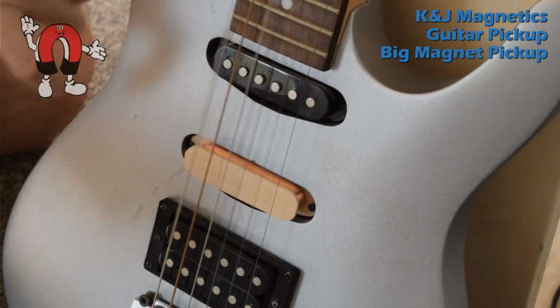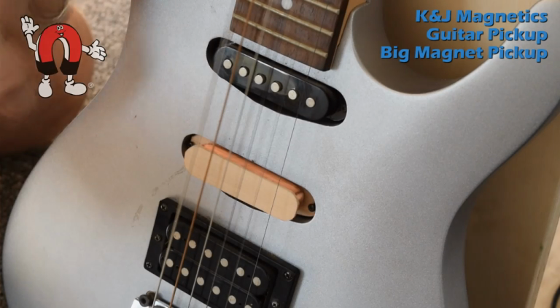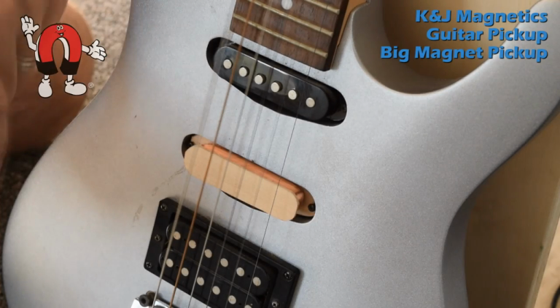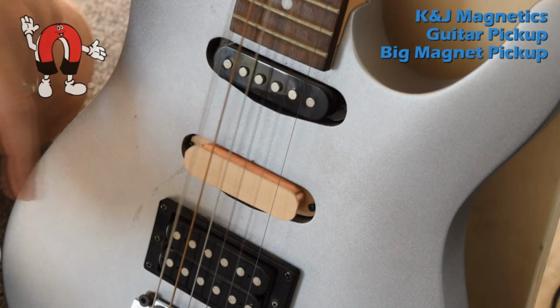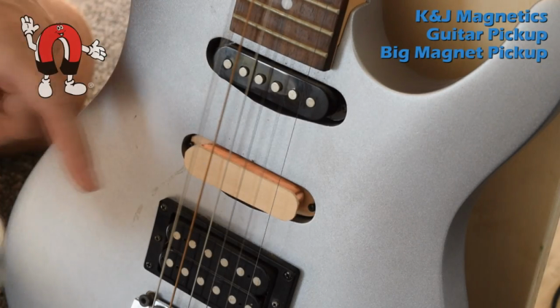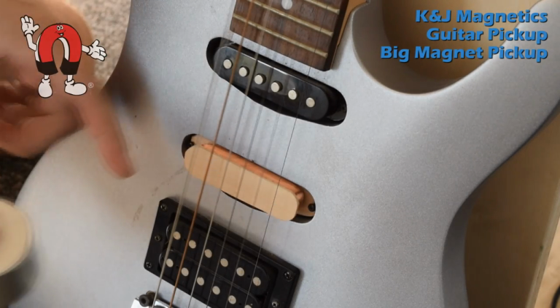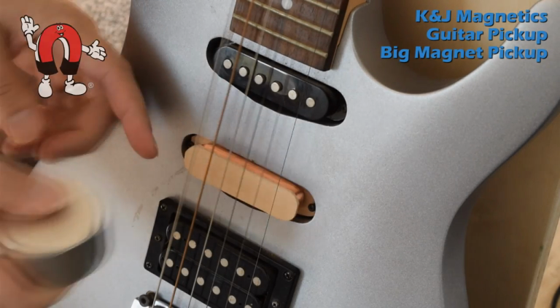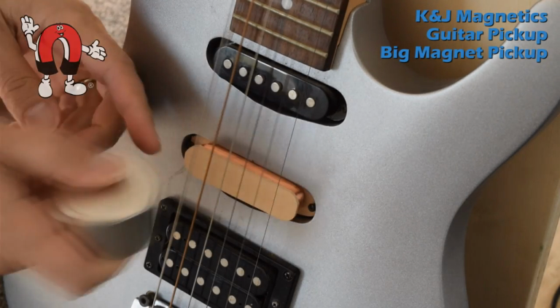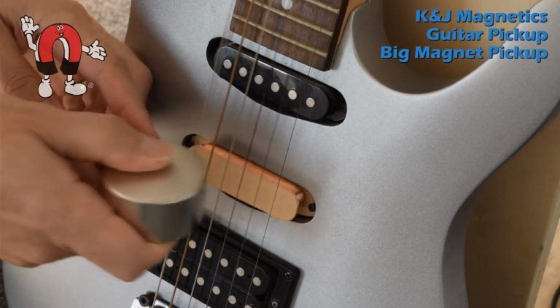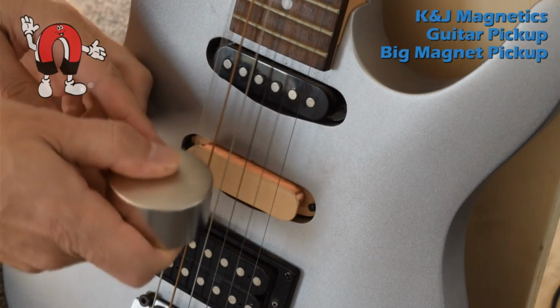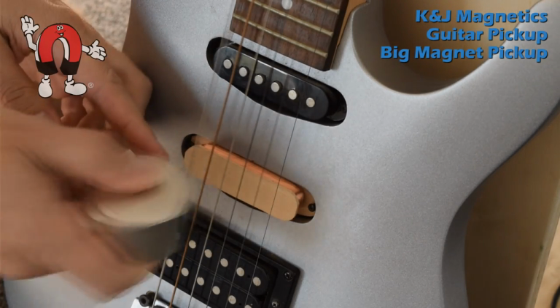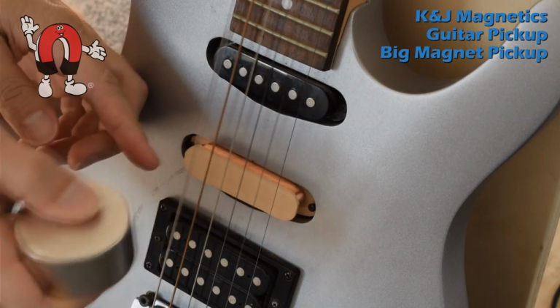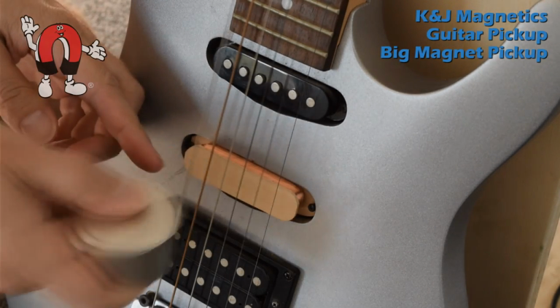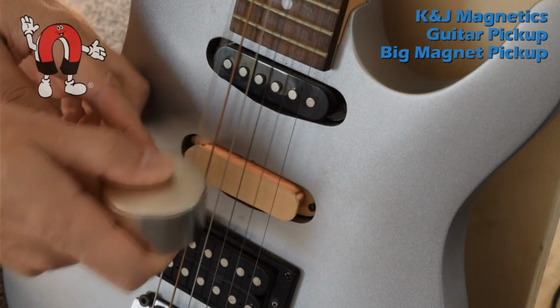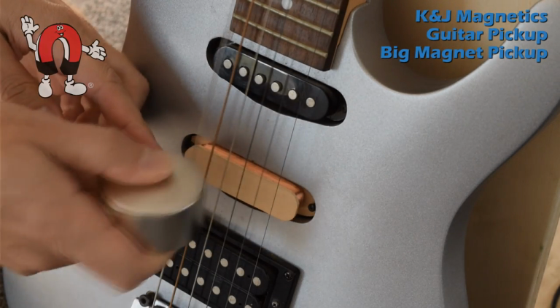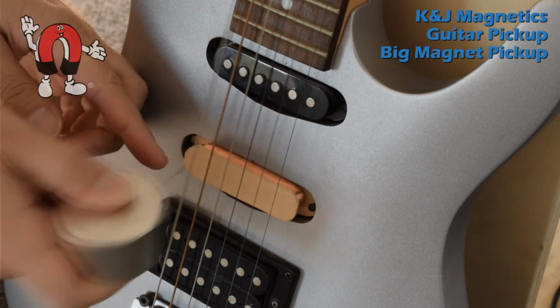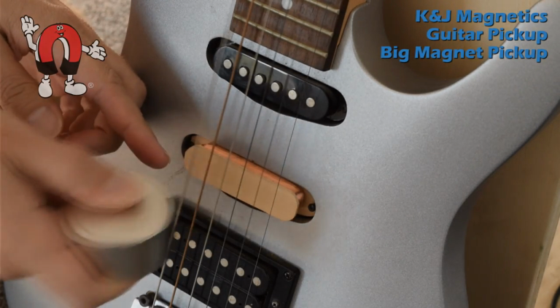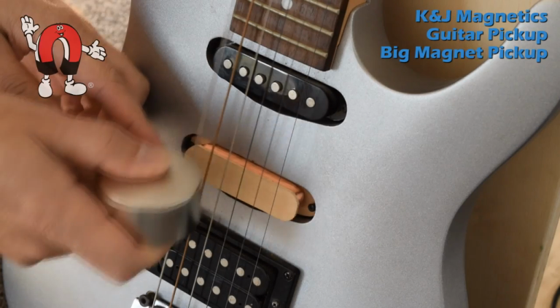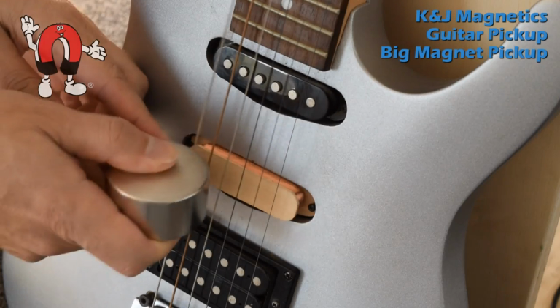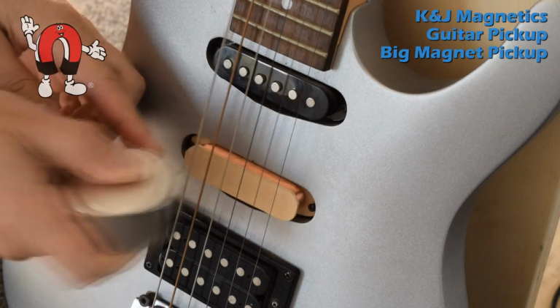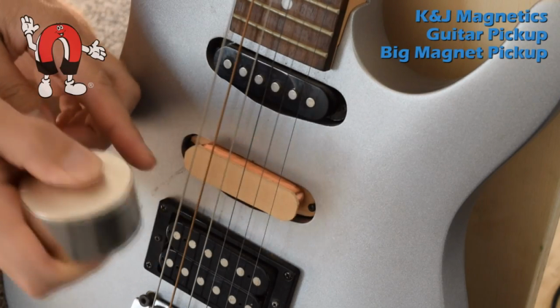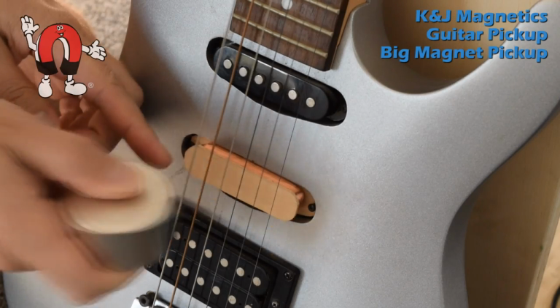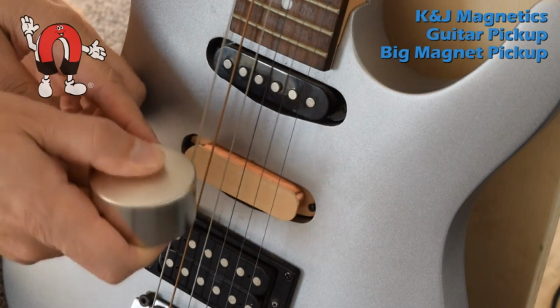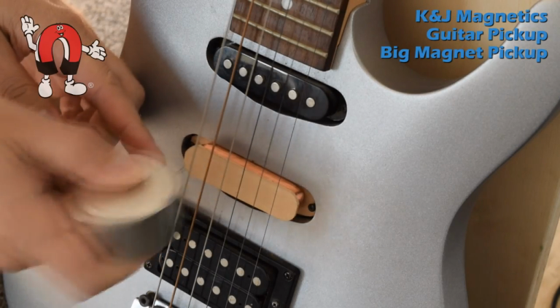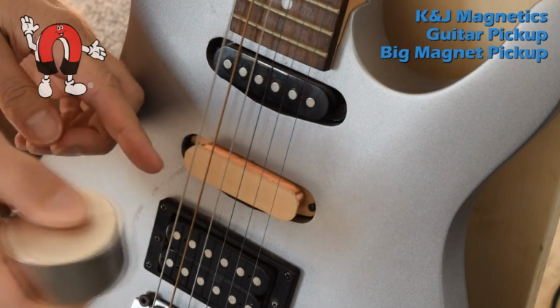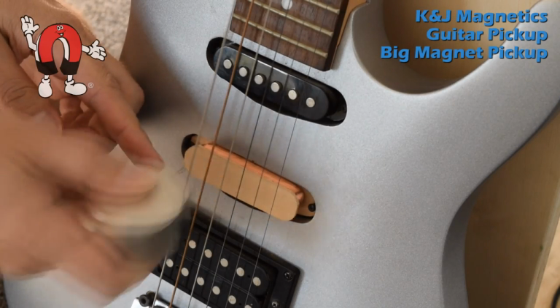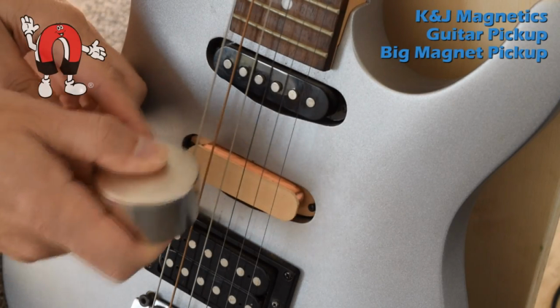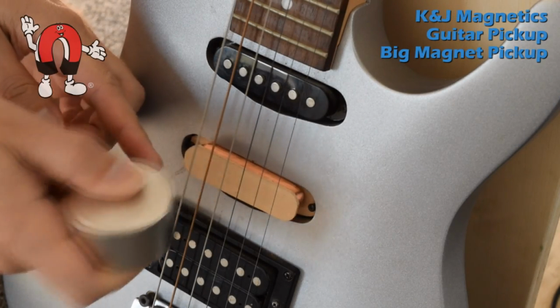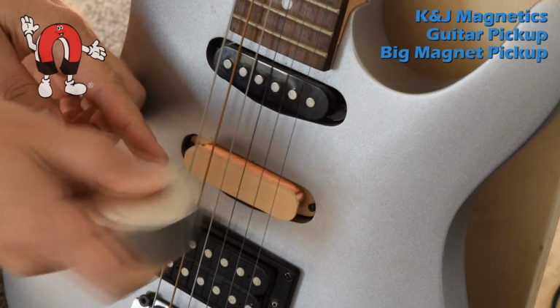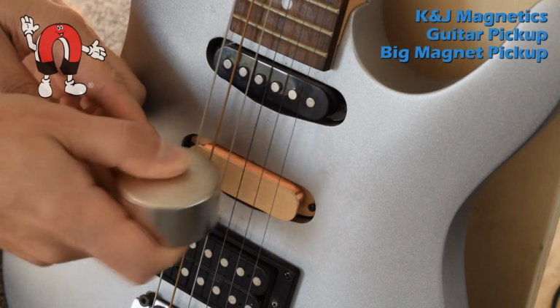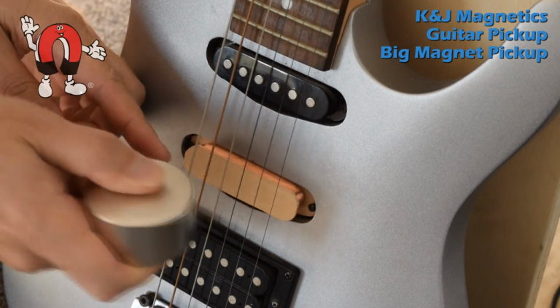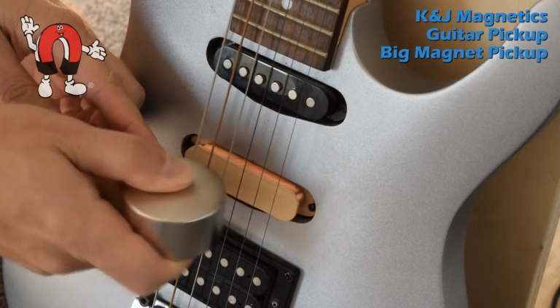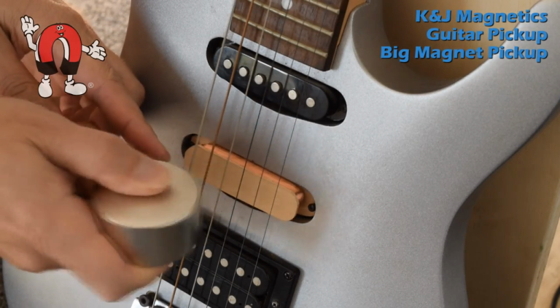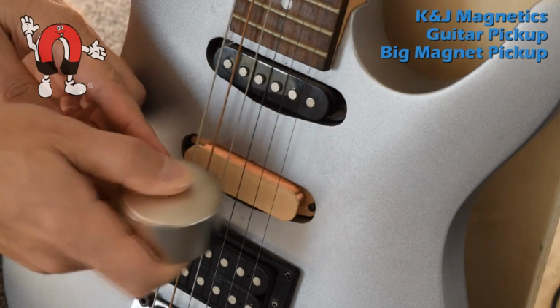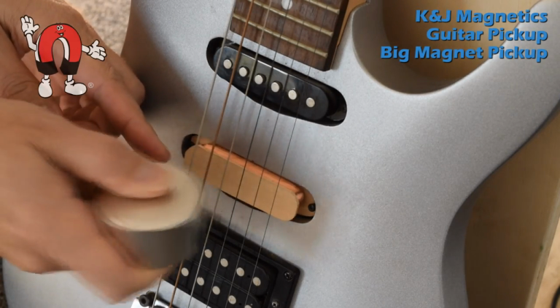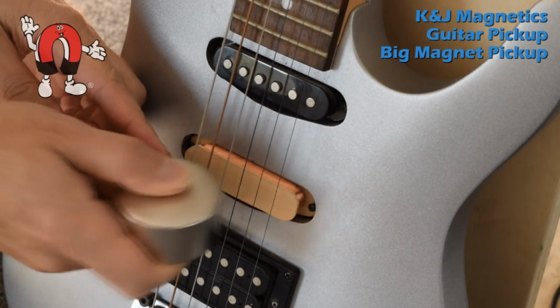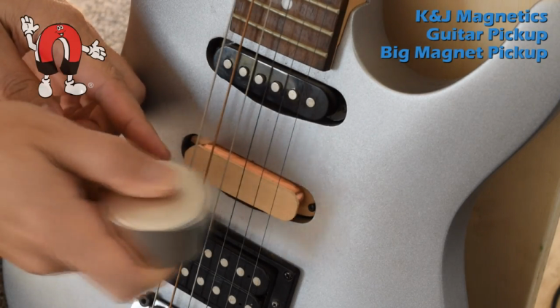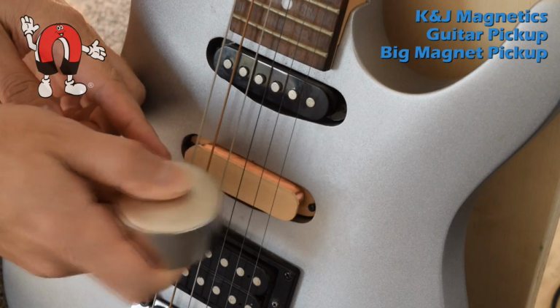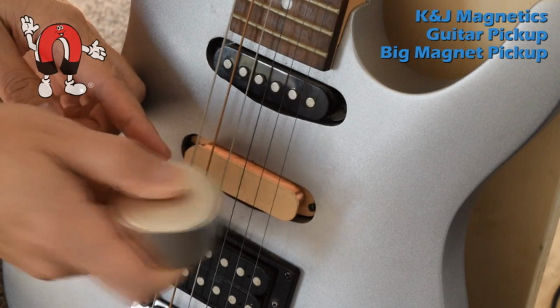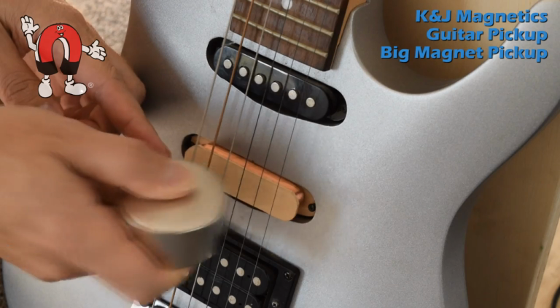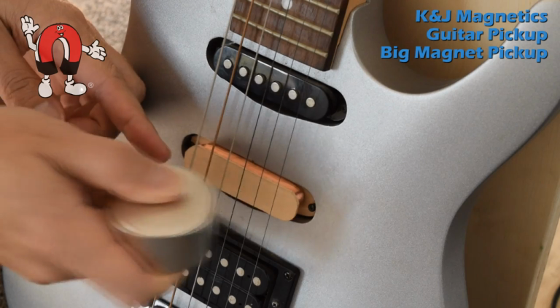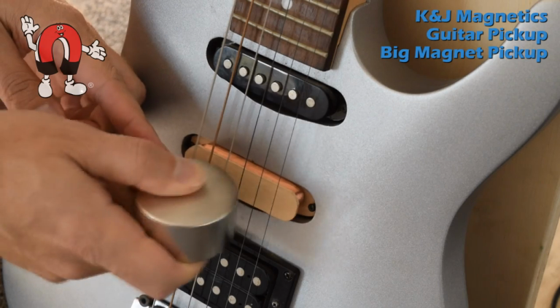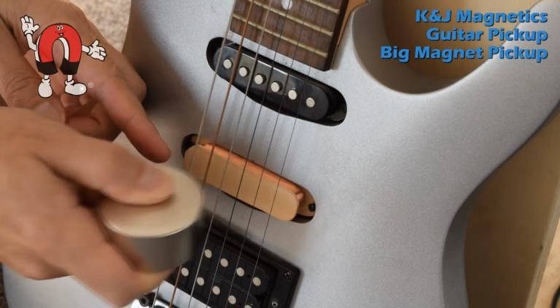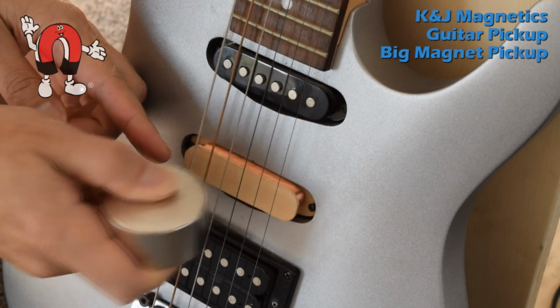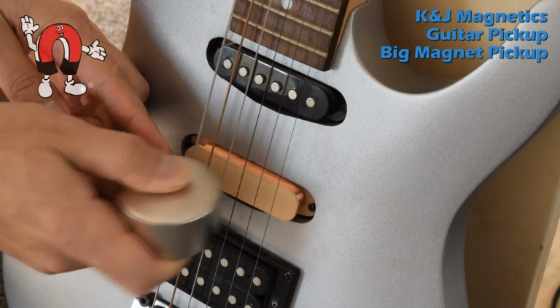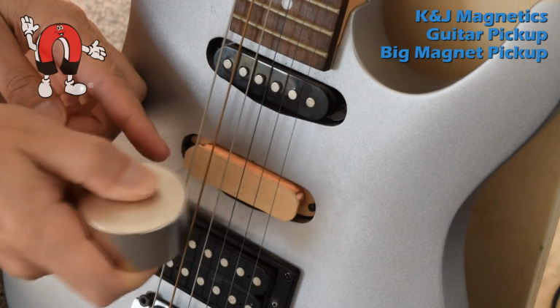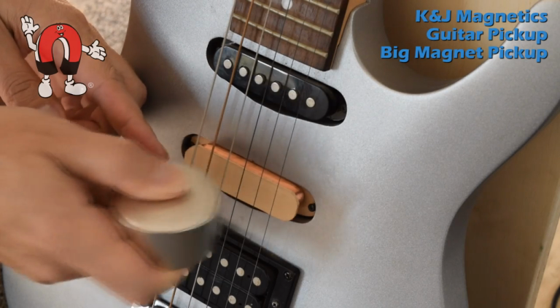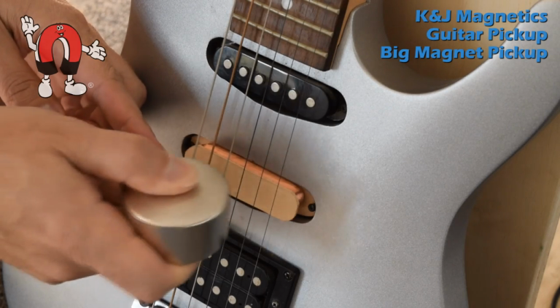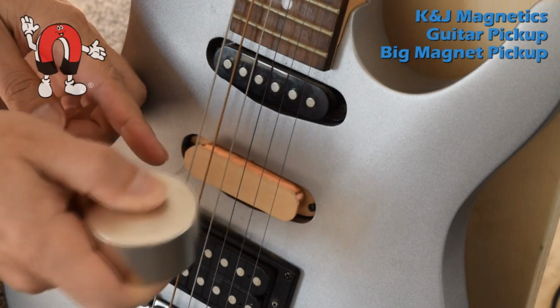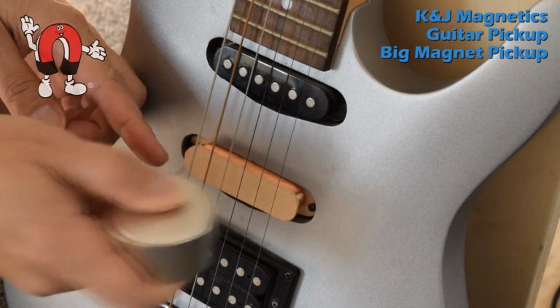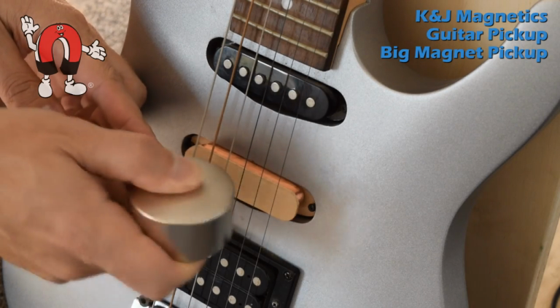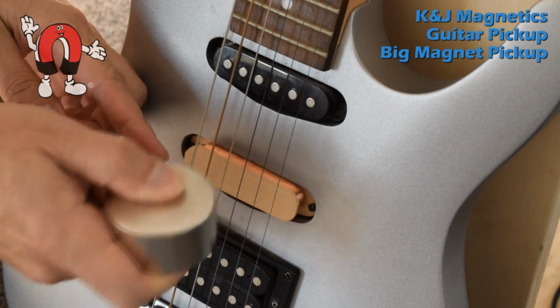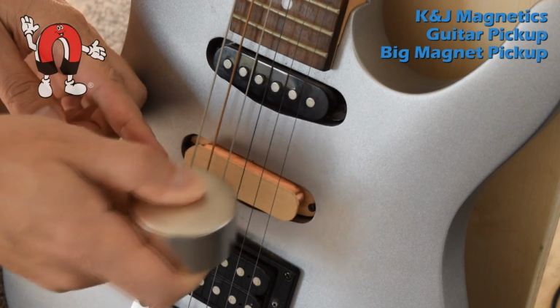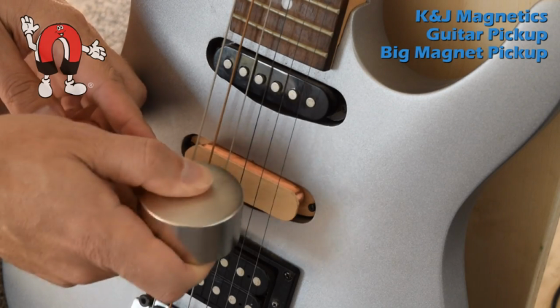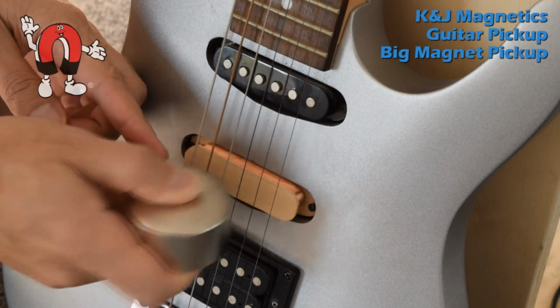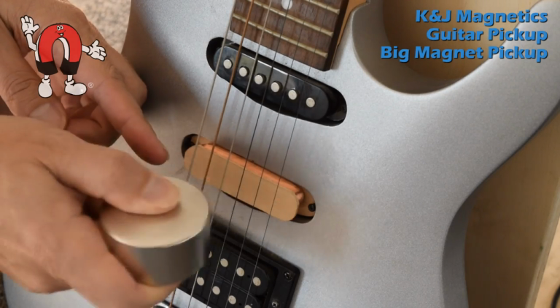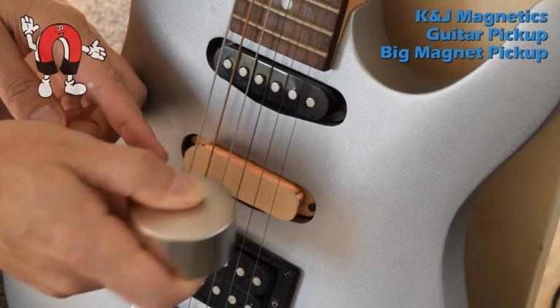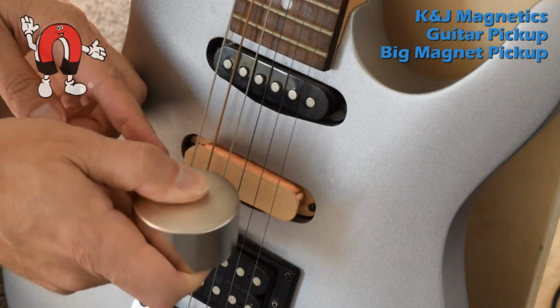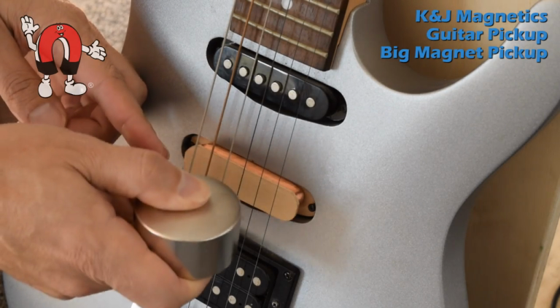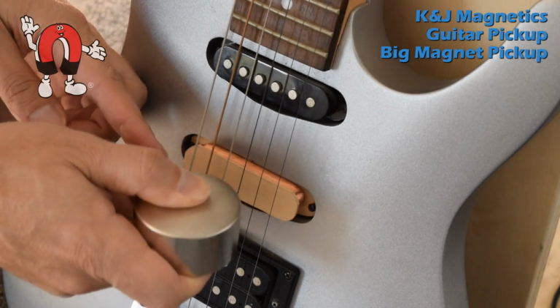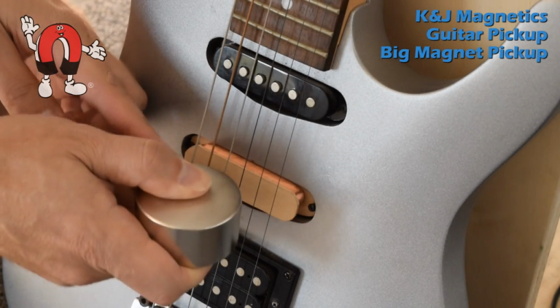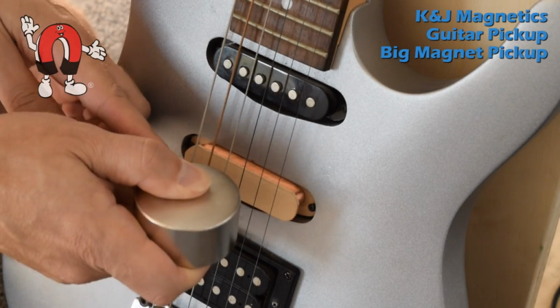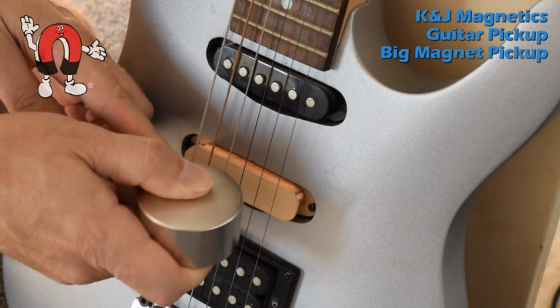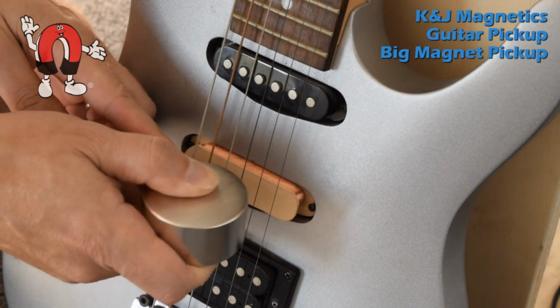In this demo, we have our guitar pickup without a magnet on it — just the windings. And we bring a big magnet nearby.